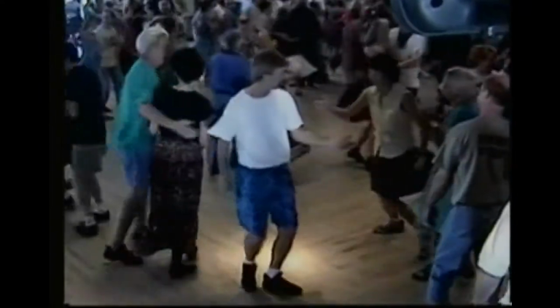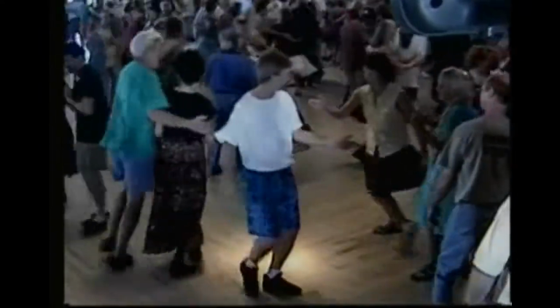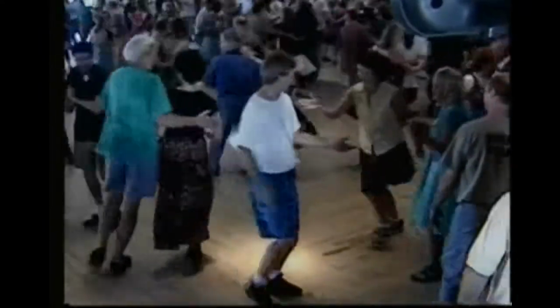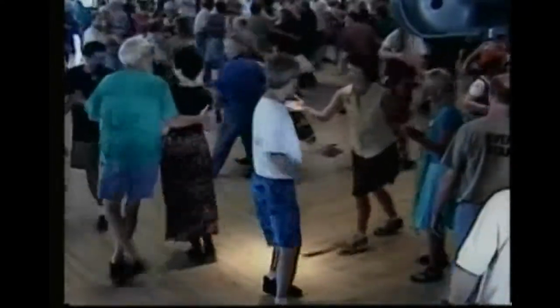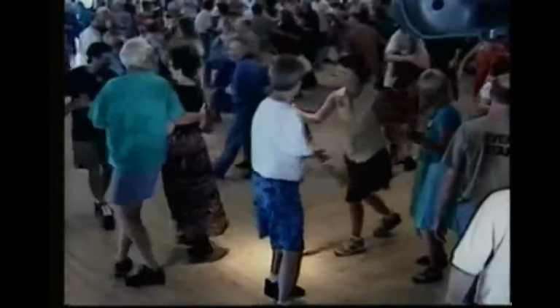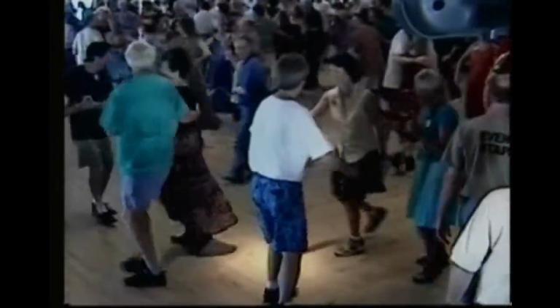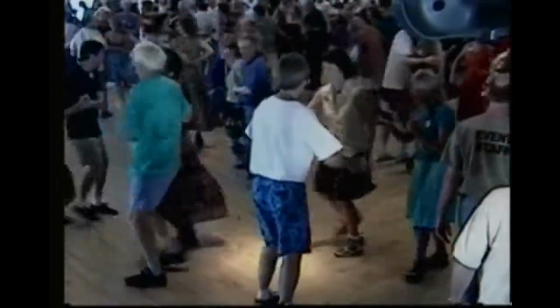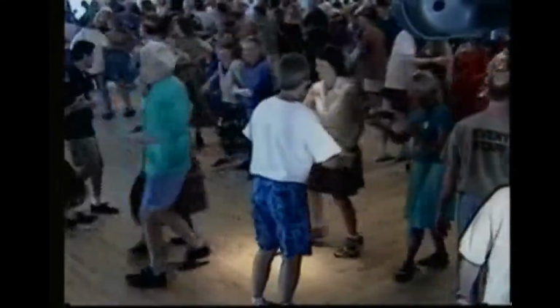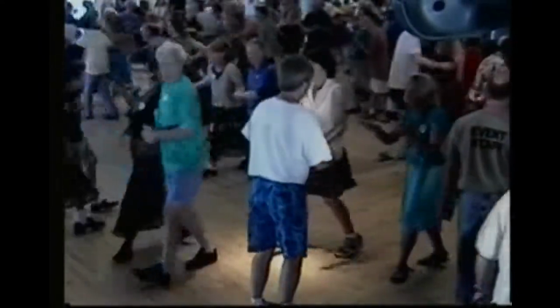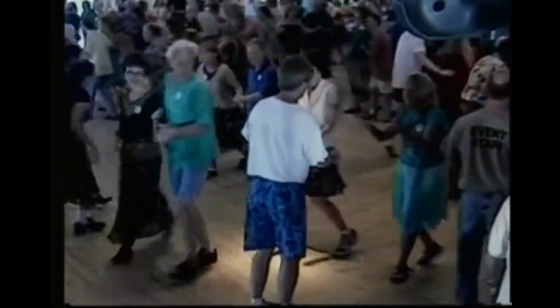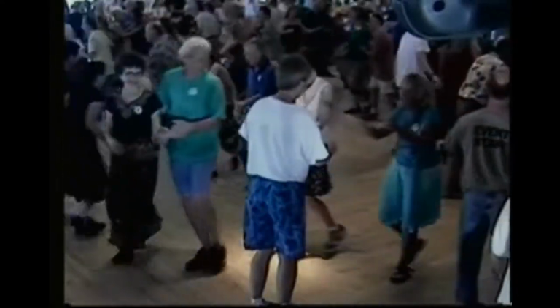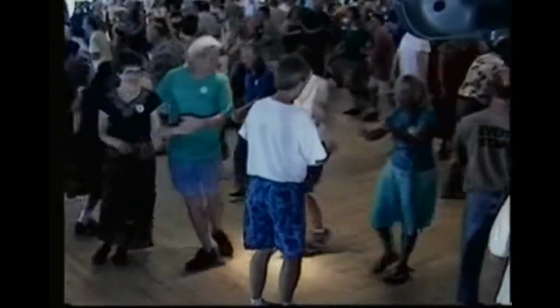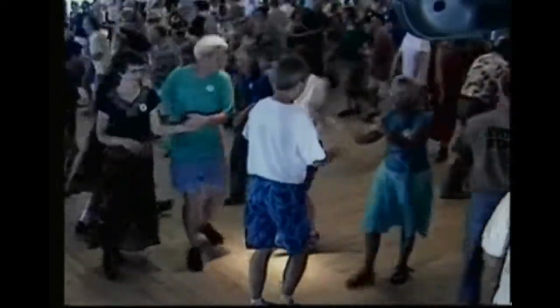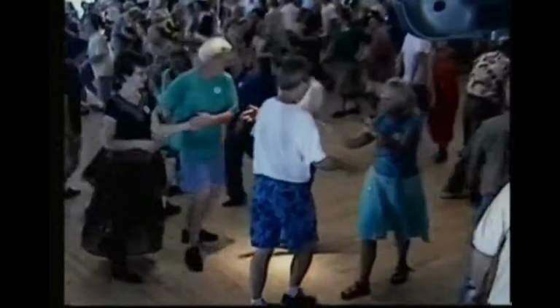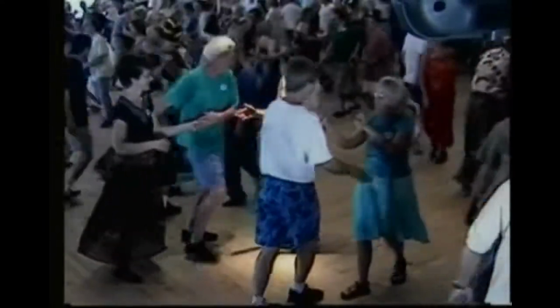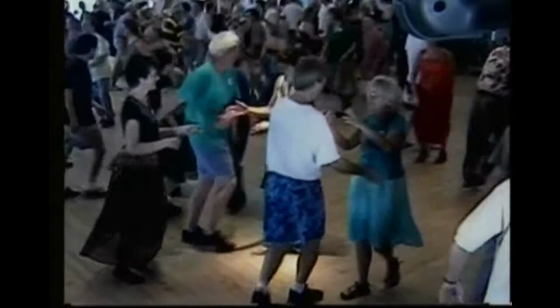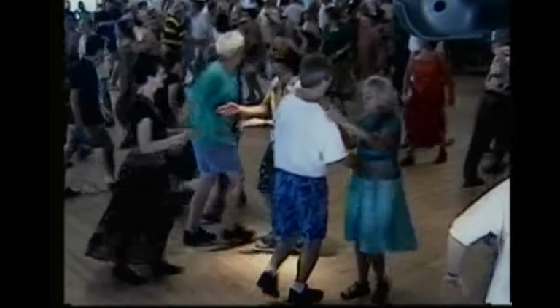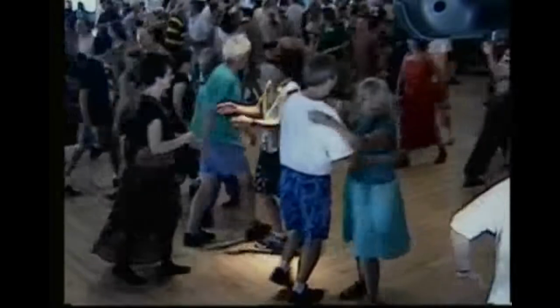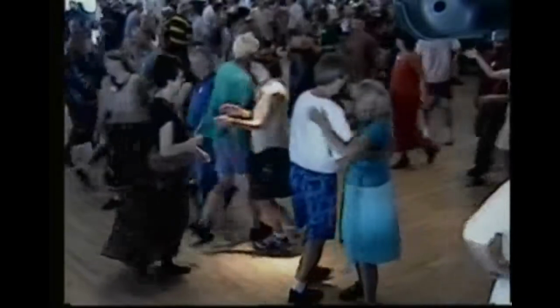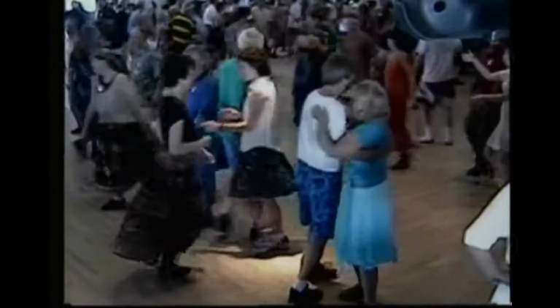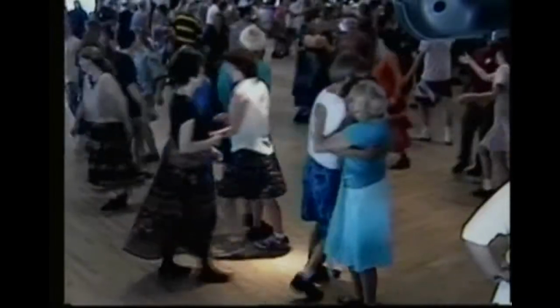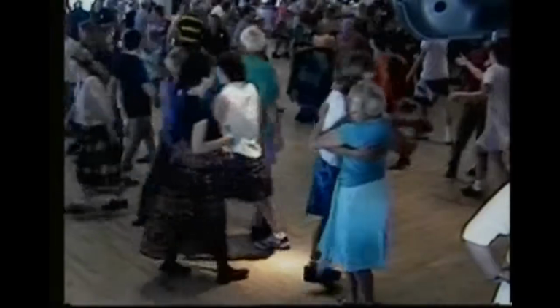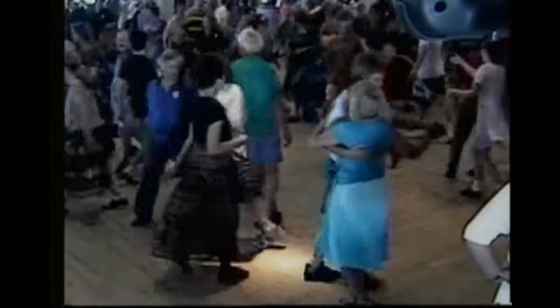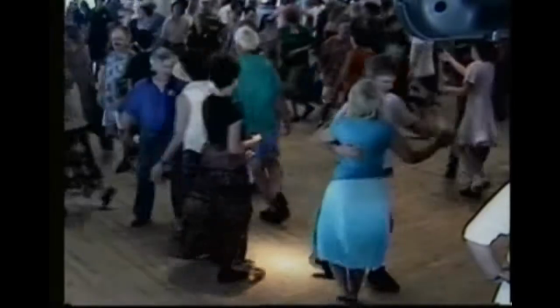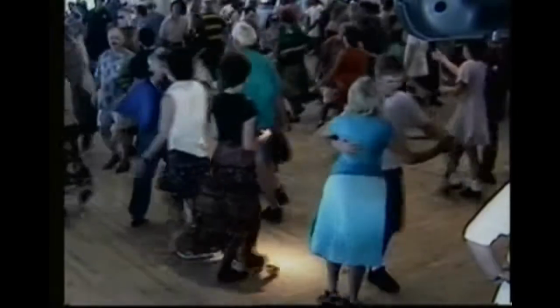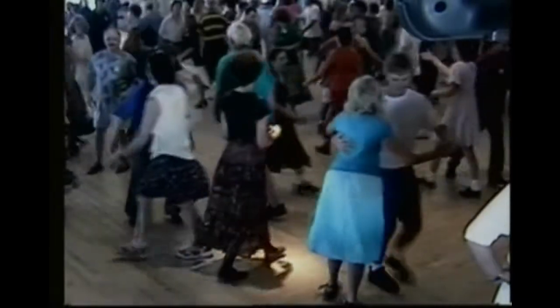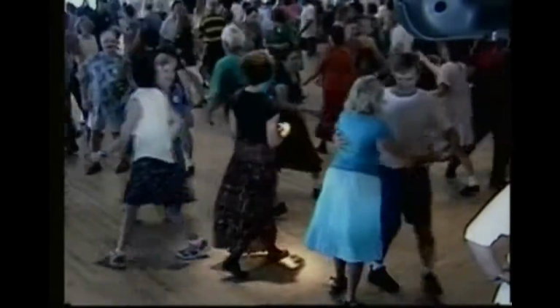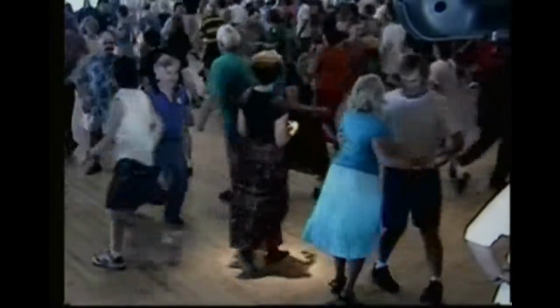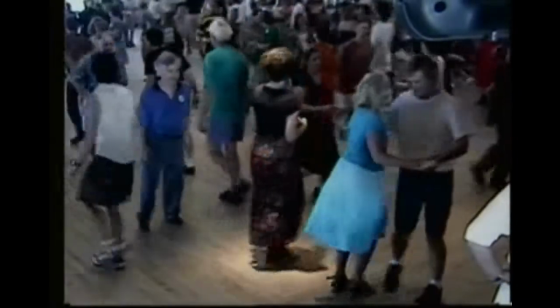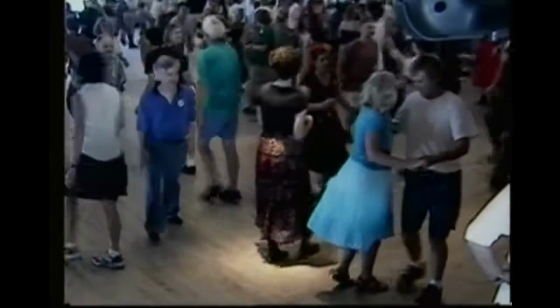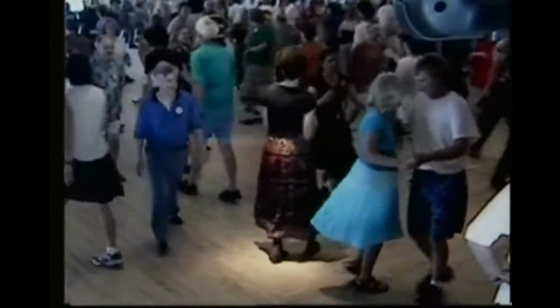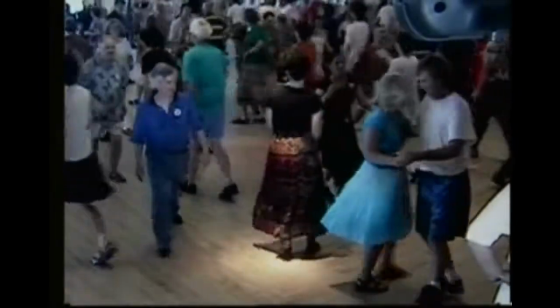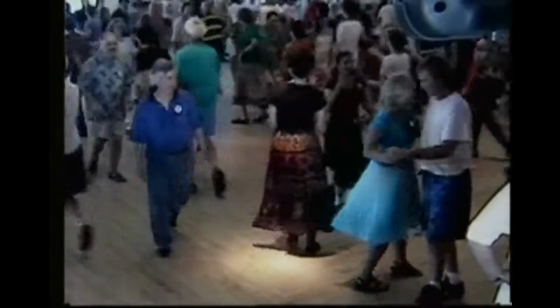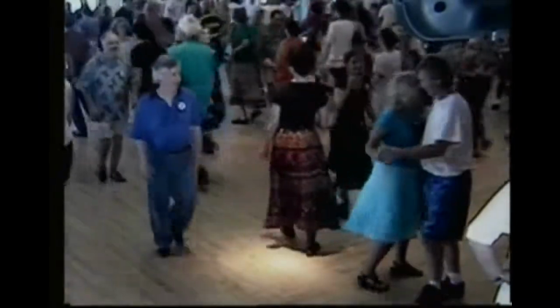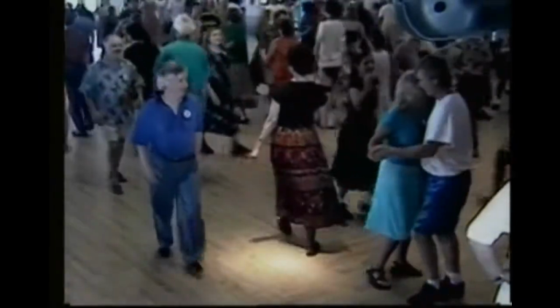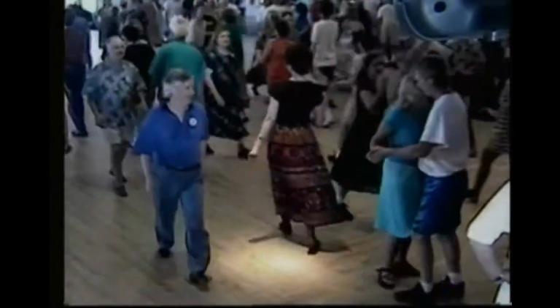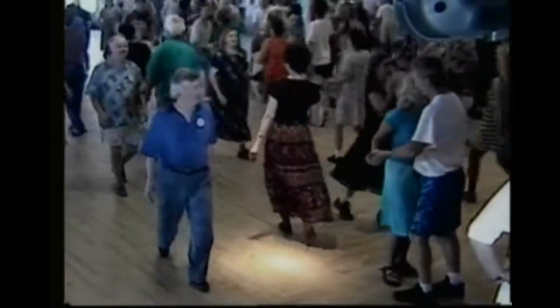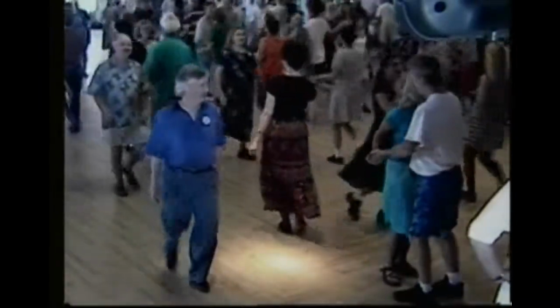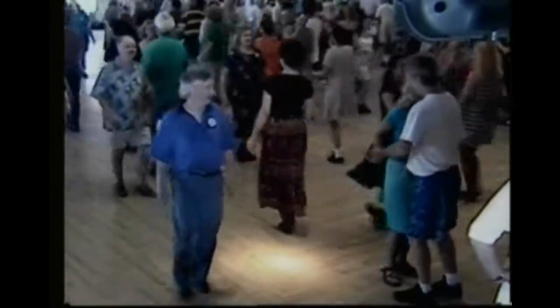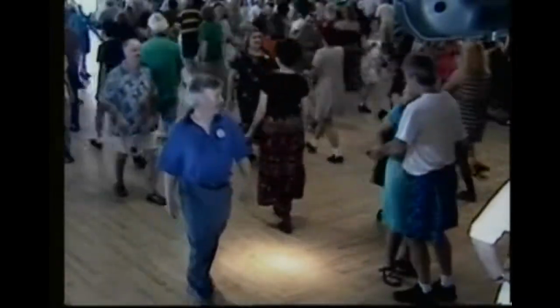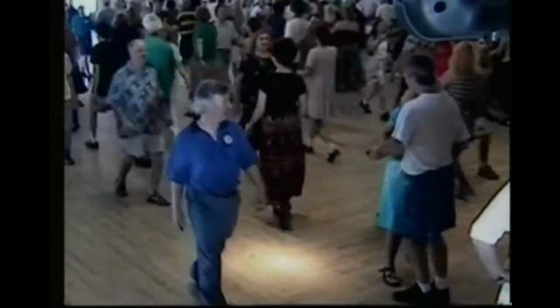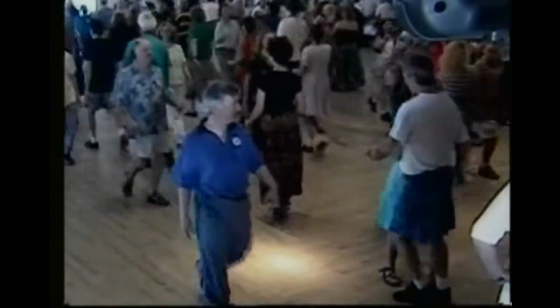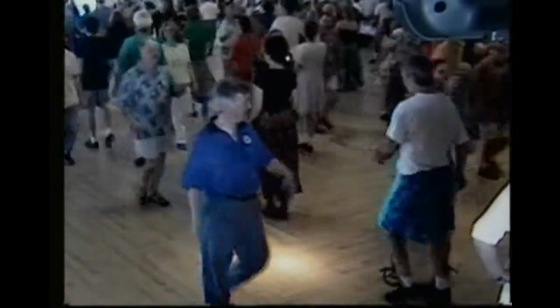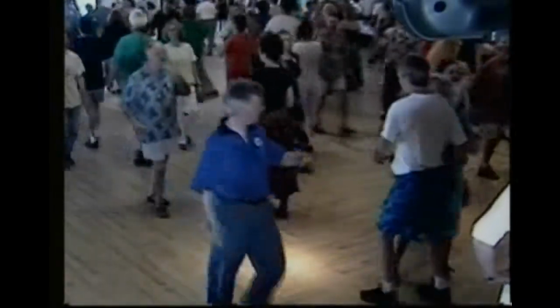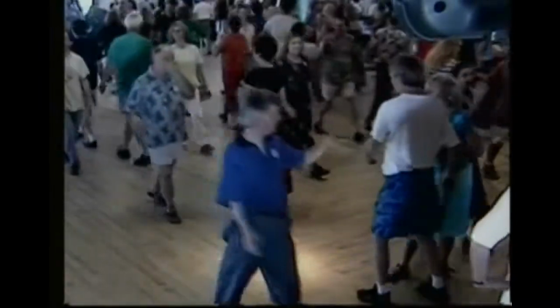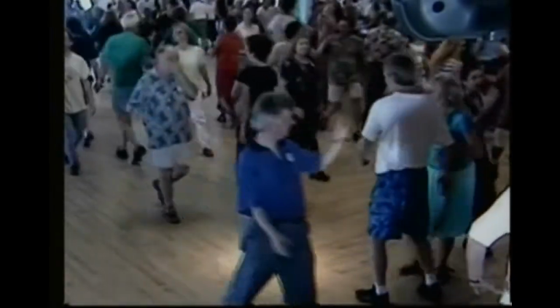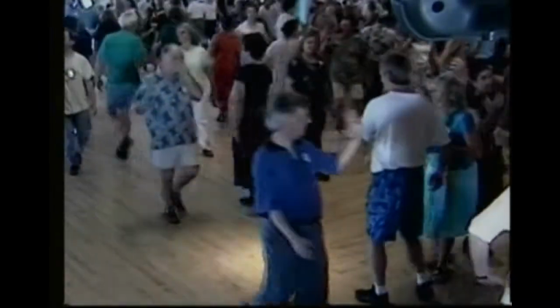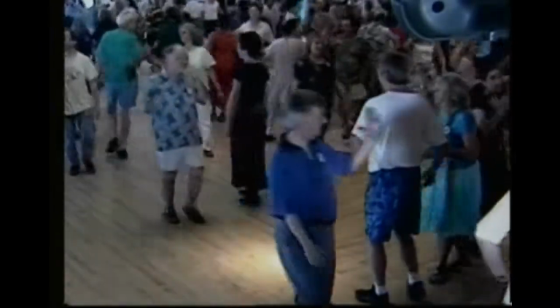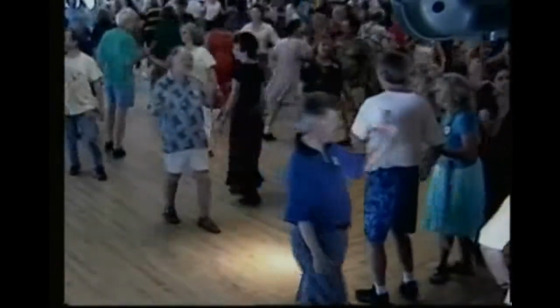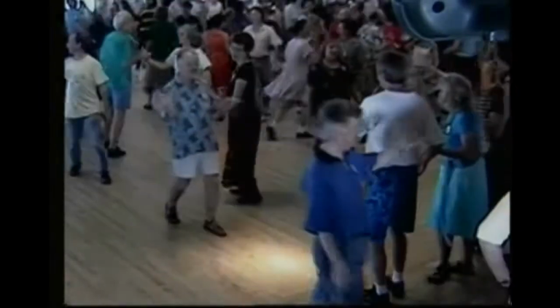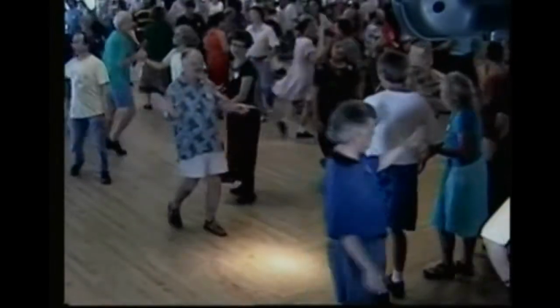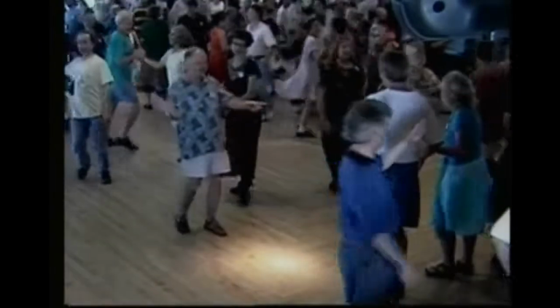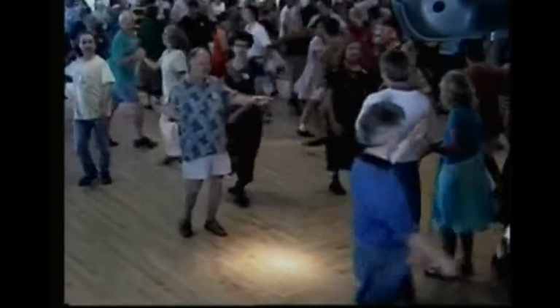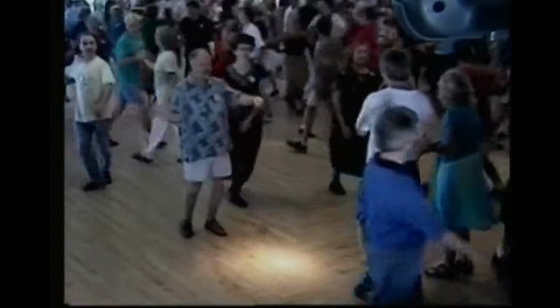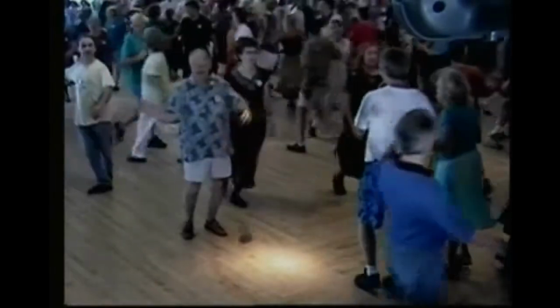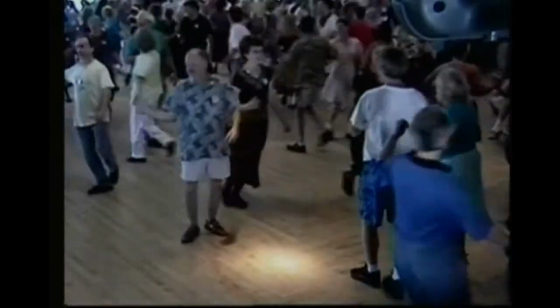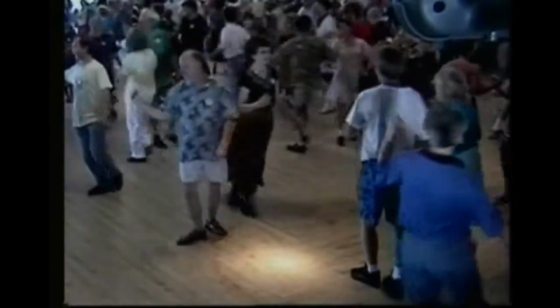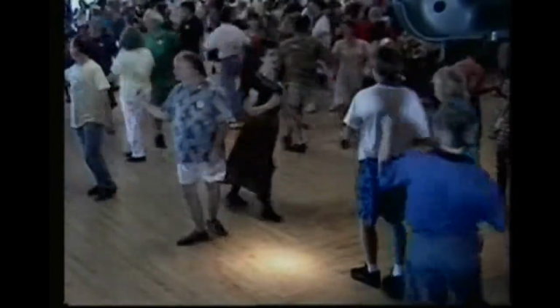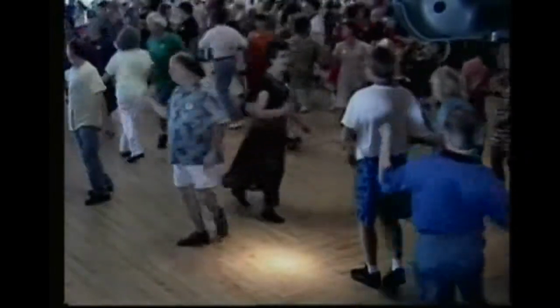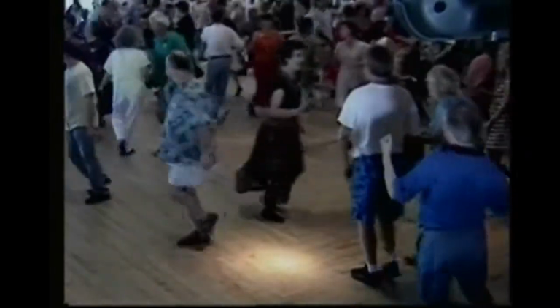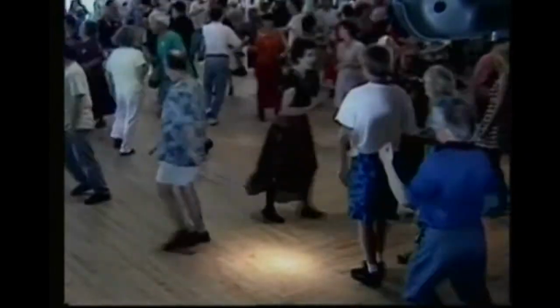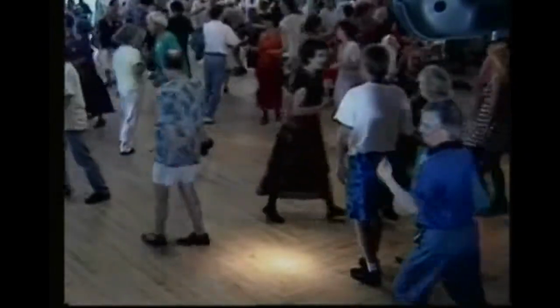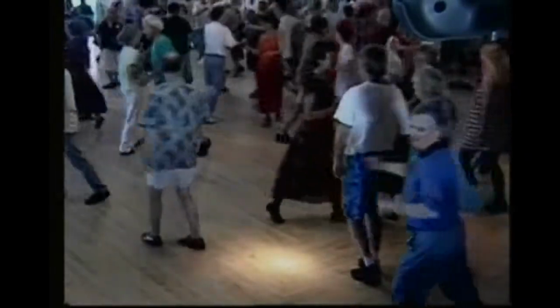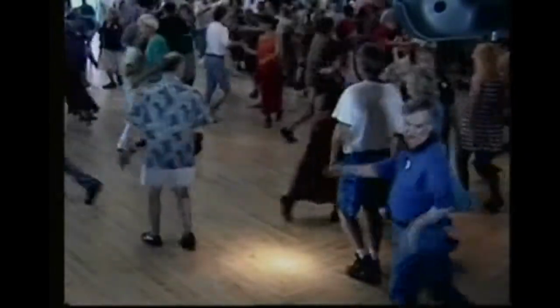Pass through, gents go left, ladies go right, head right back — who's the one you swung? There she is, gents, pull by with the left hand.